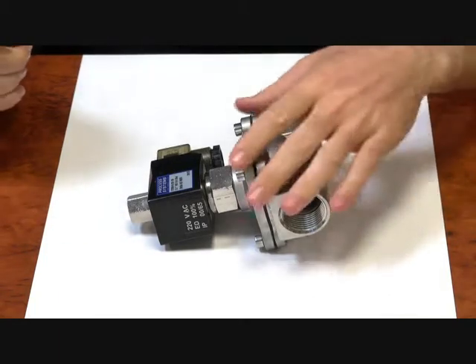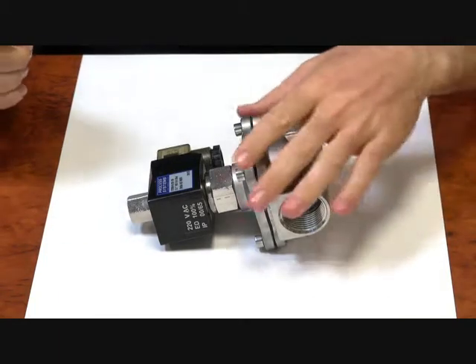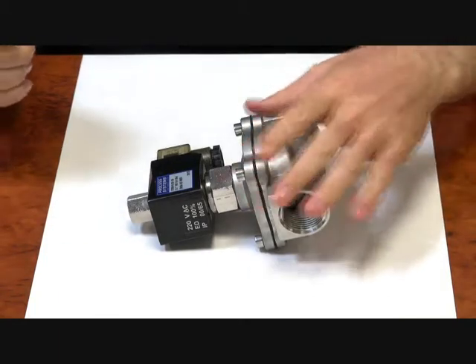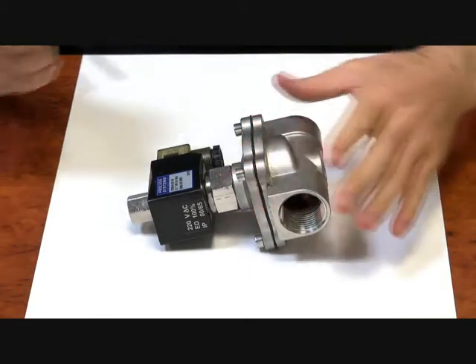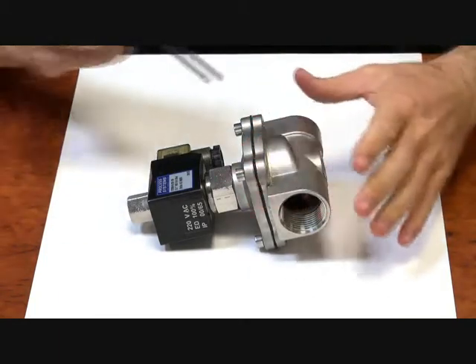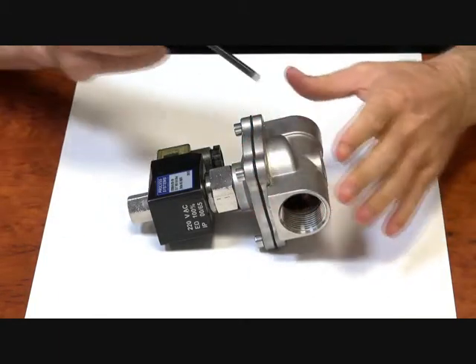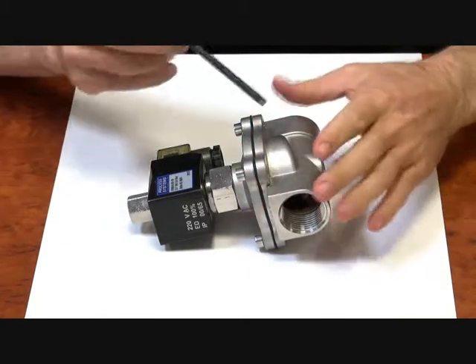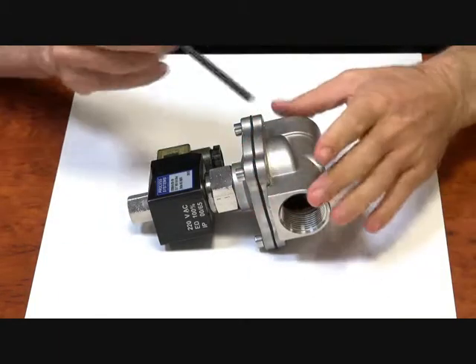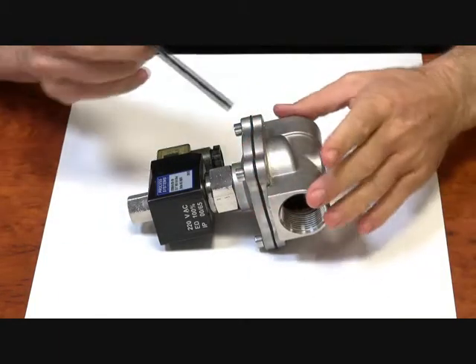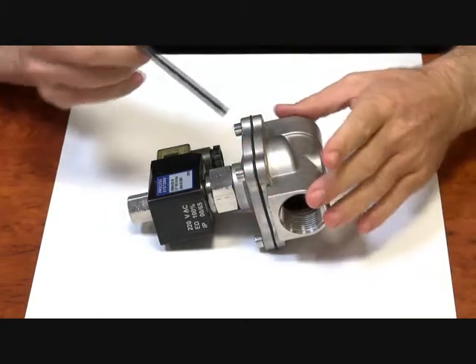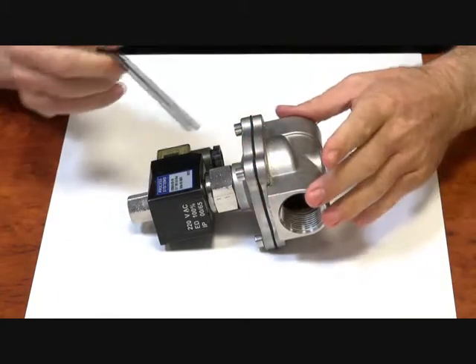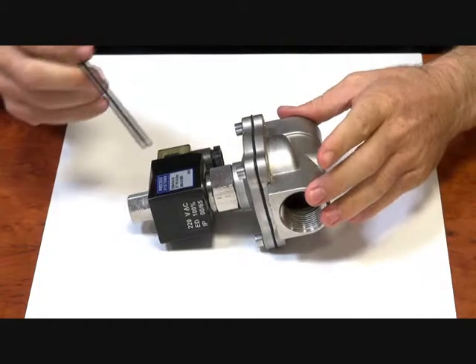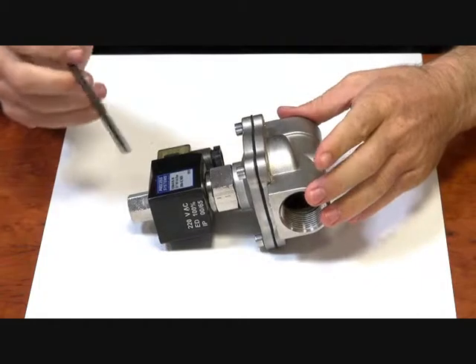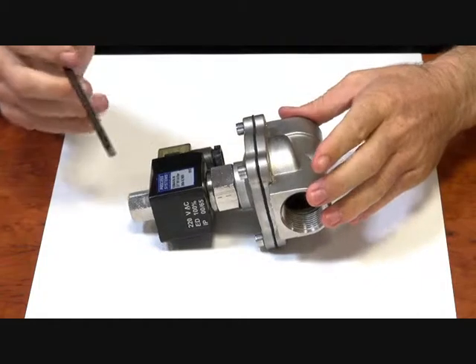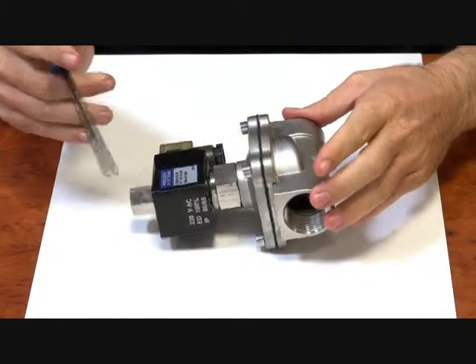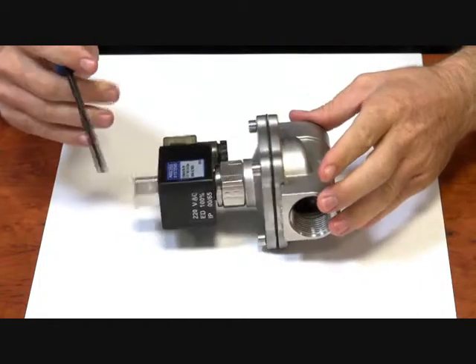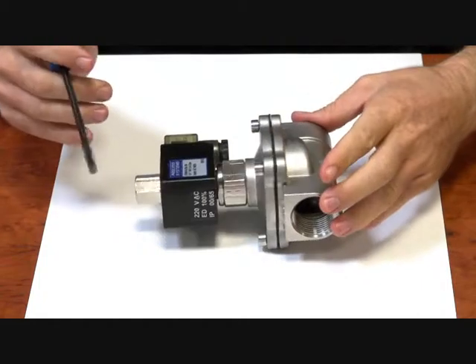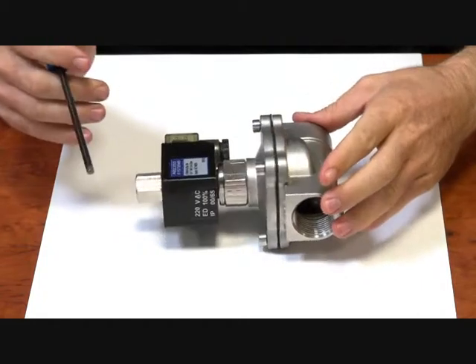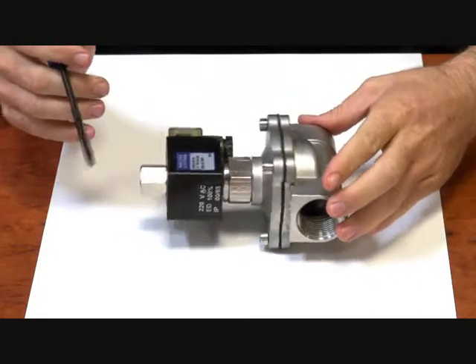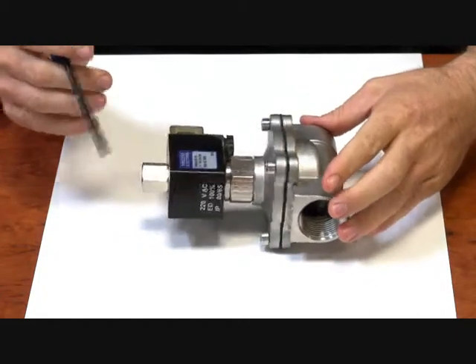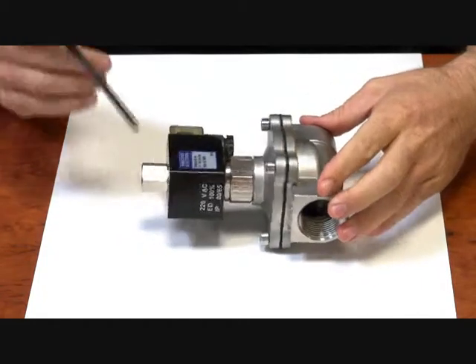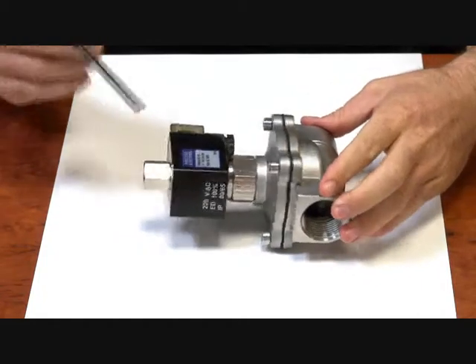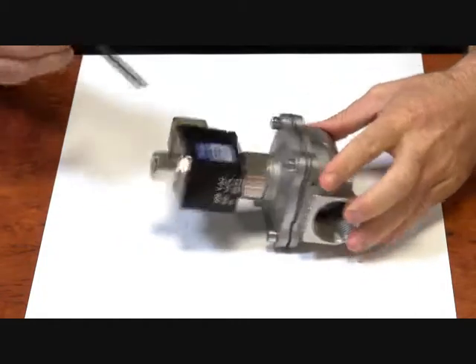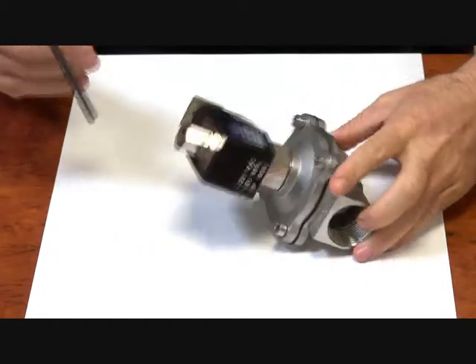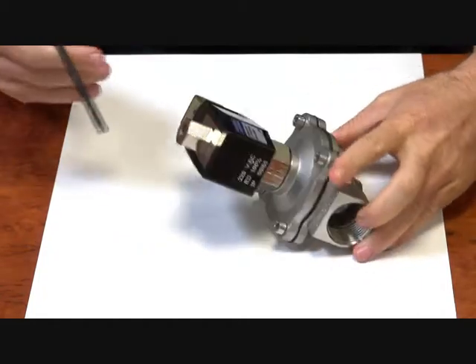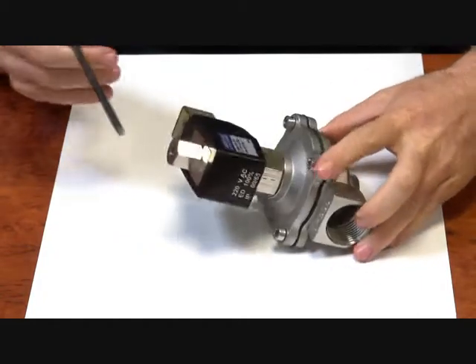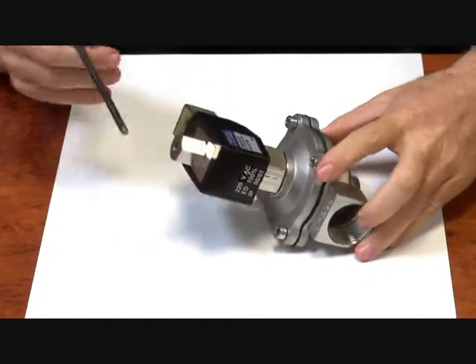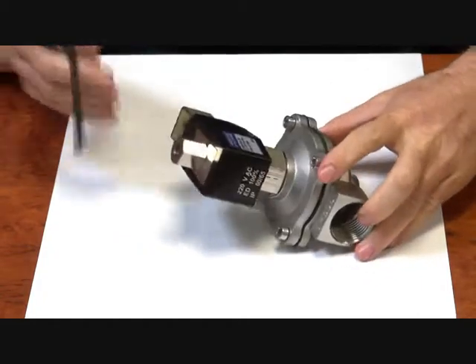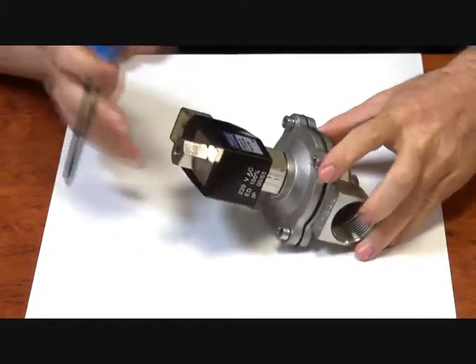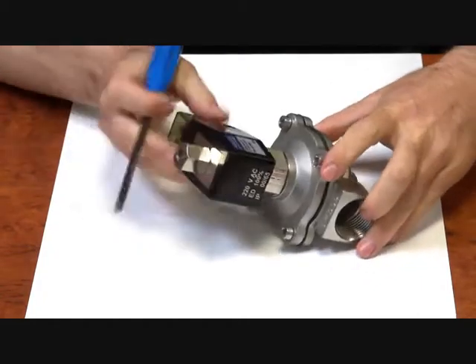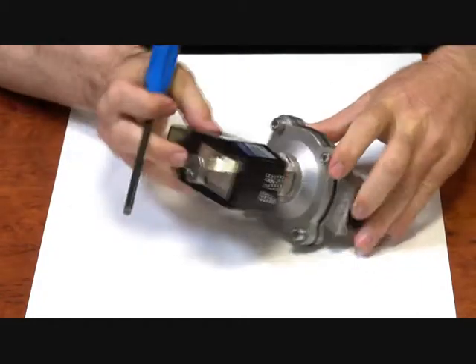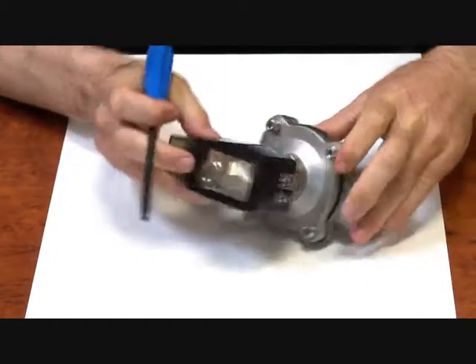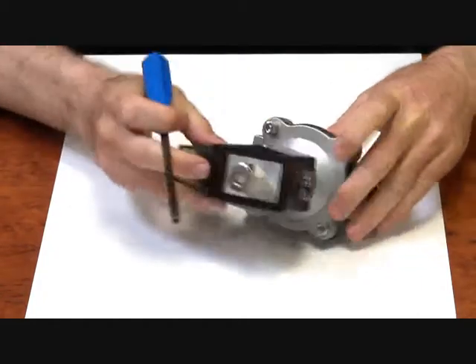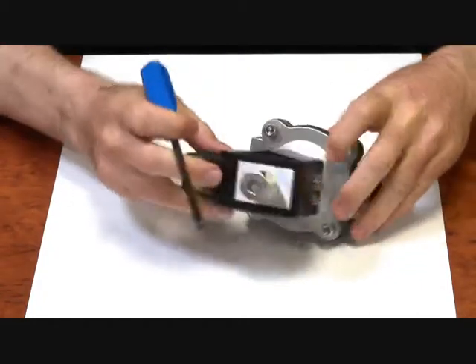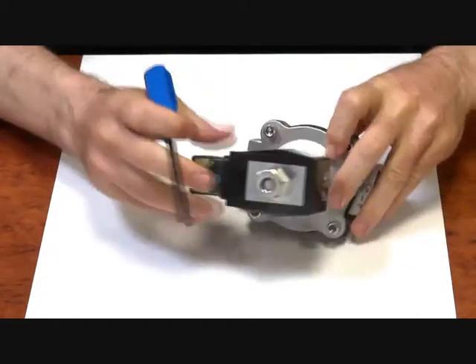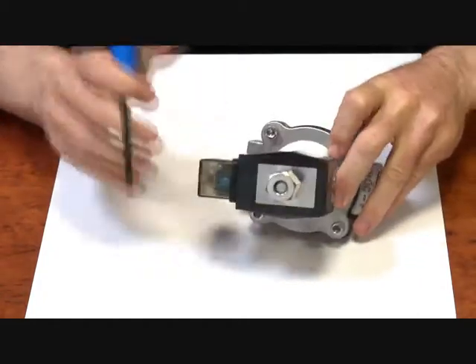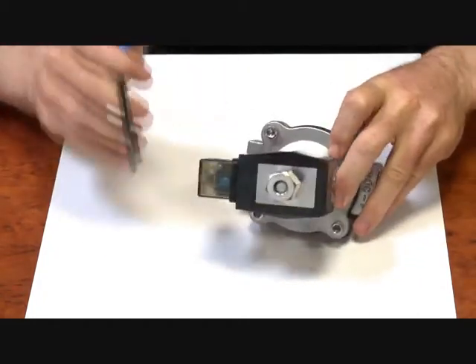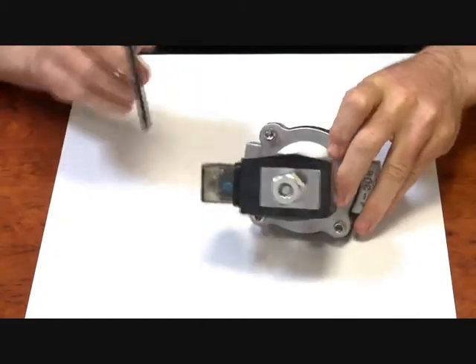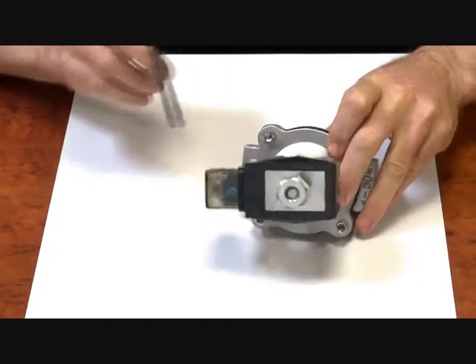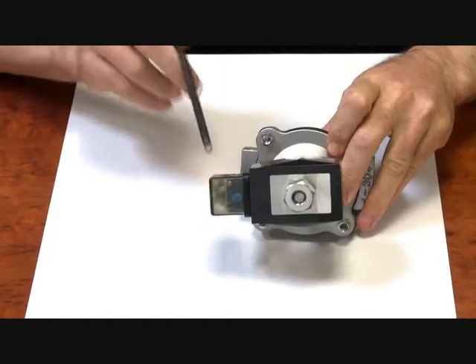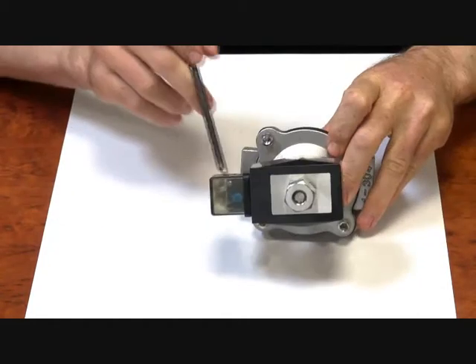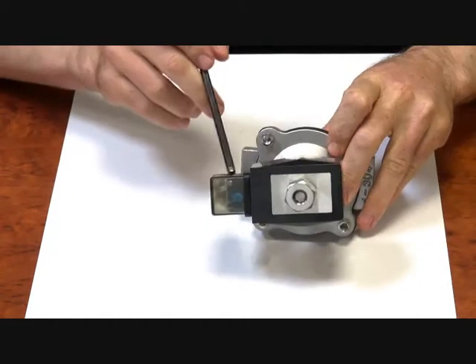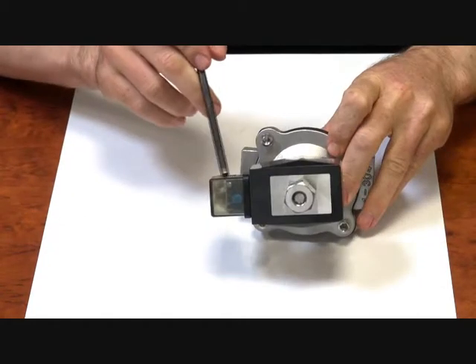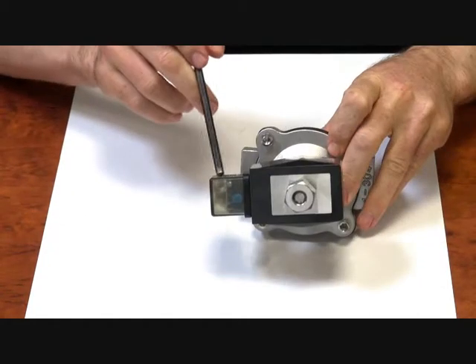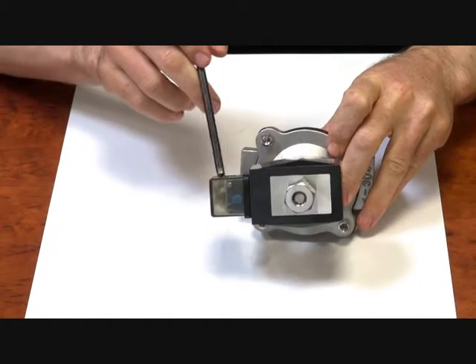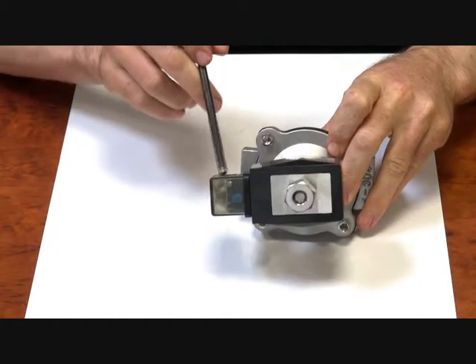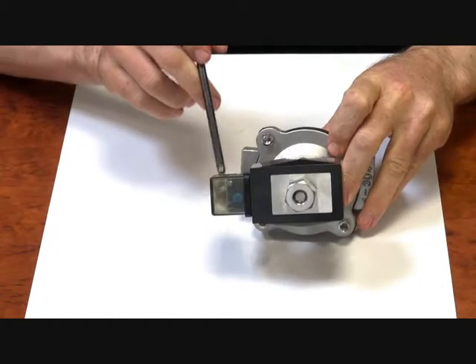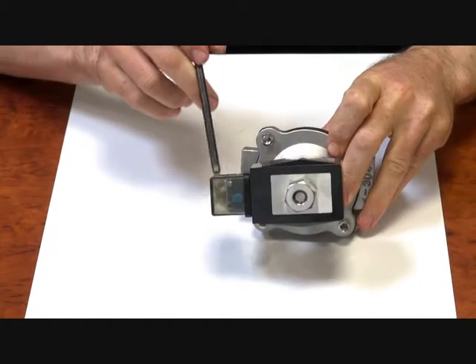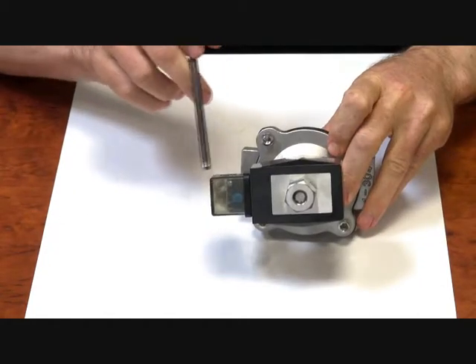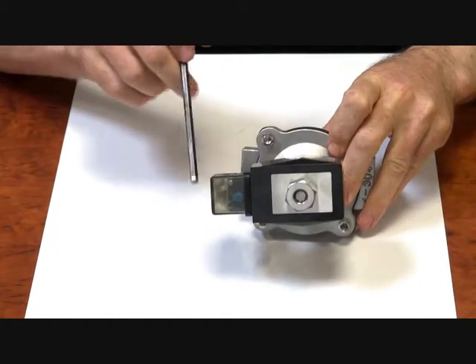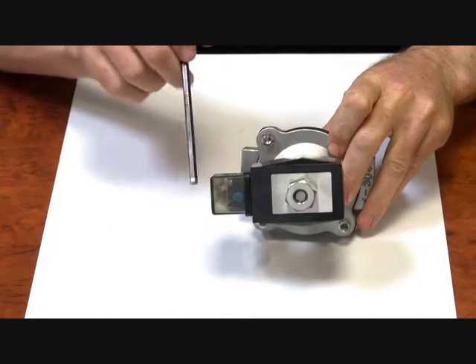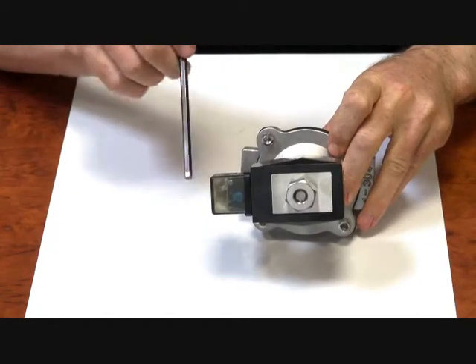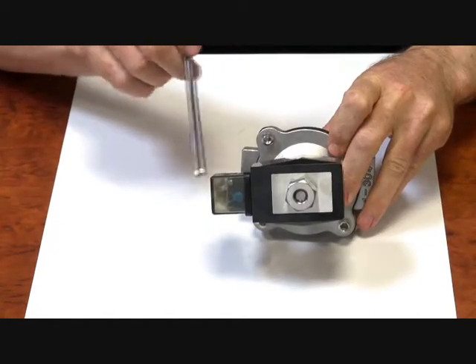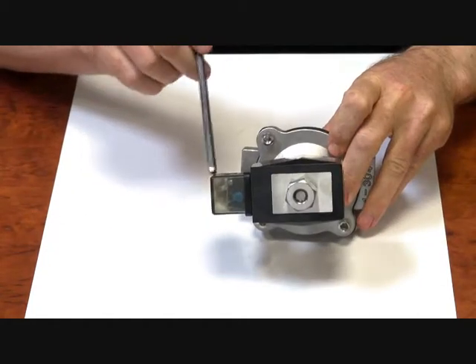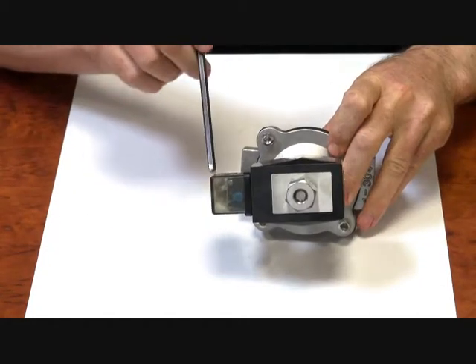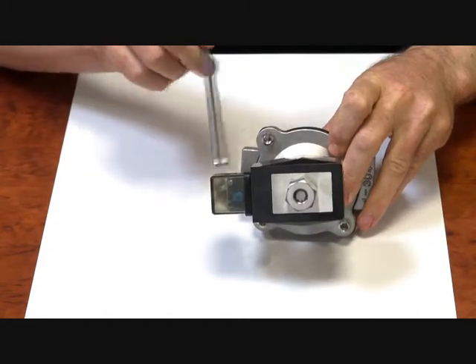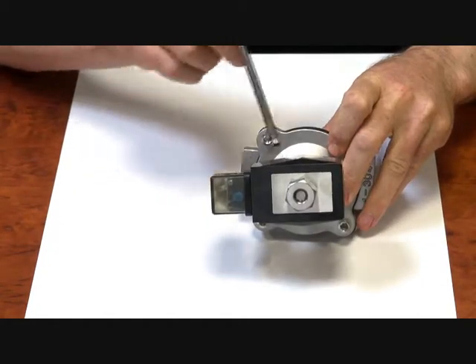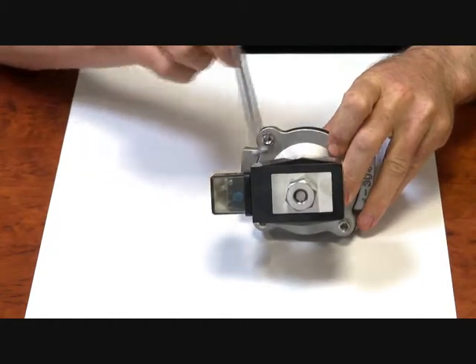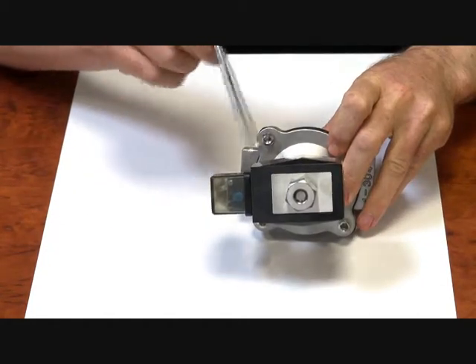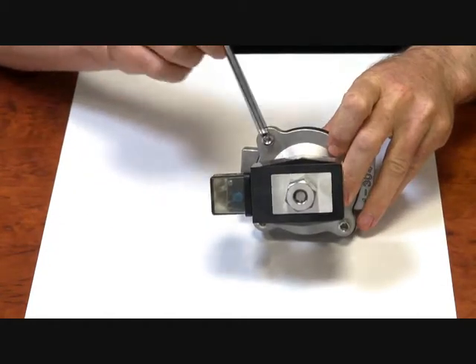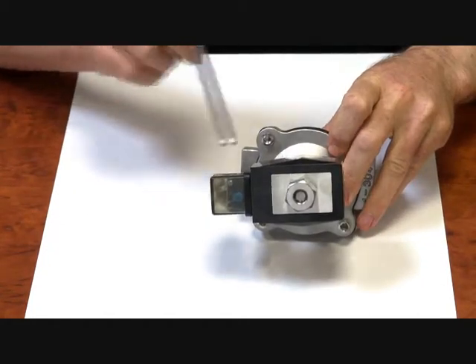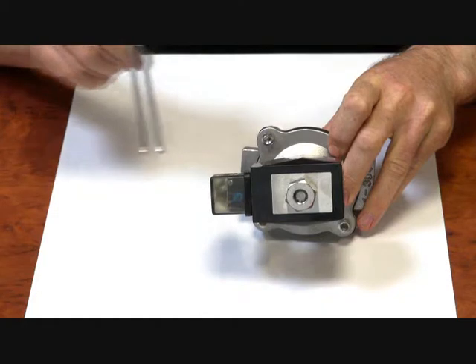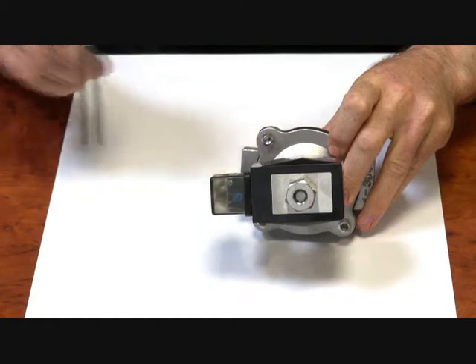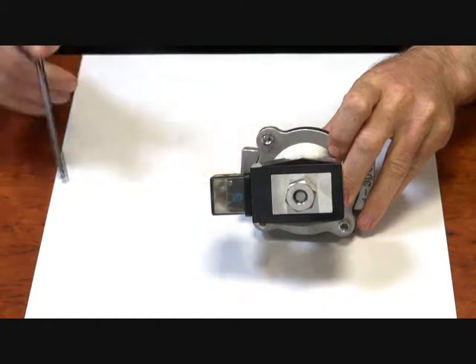It's a 304 stainless steel body. It's got an IP65 weatherproof DIN plug and coil.